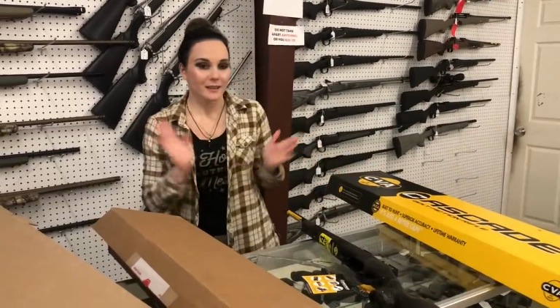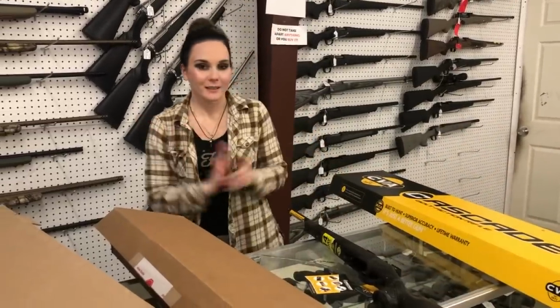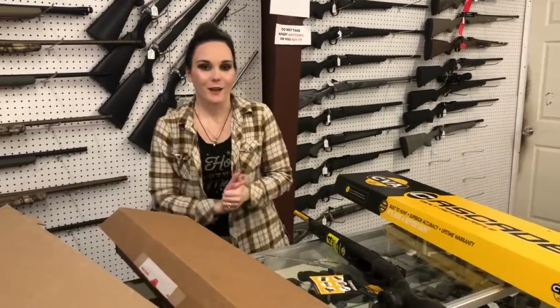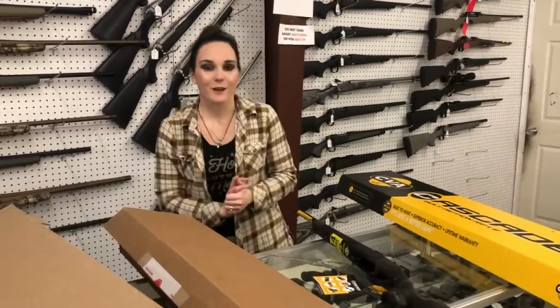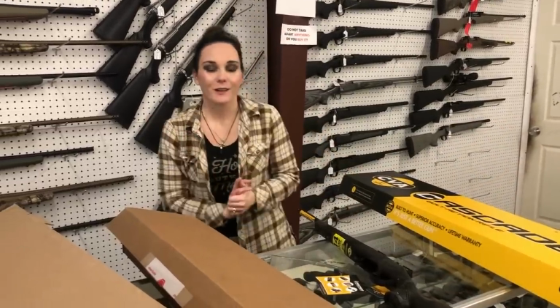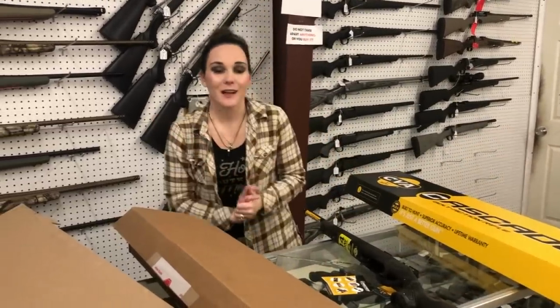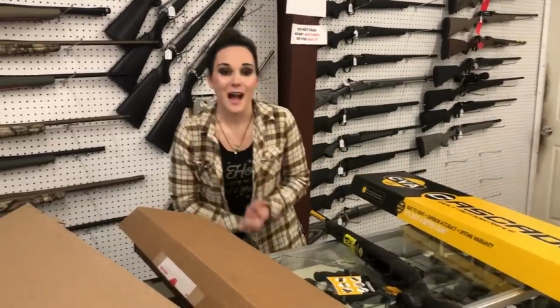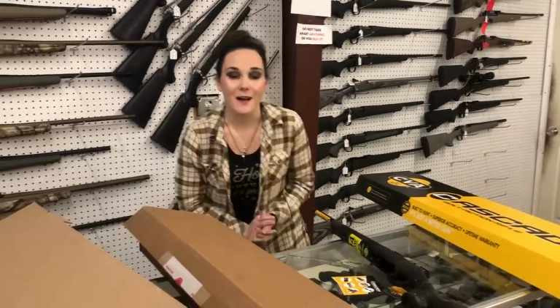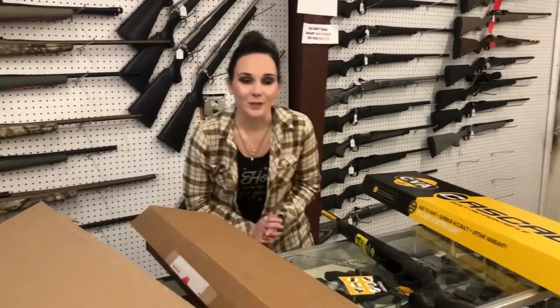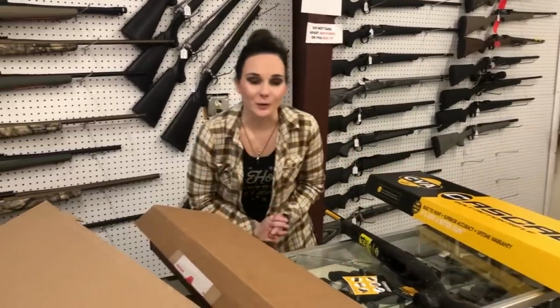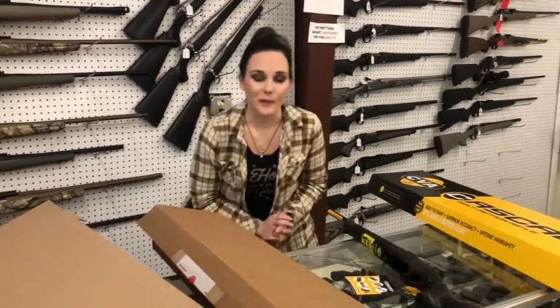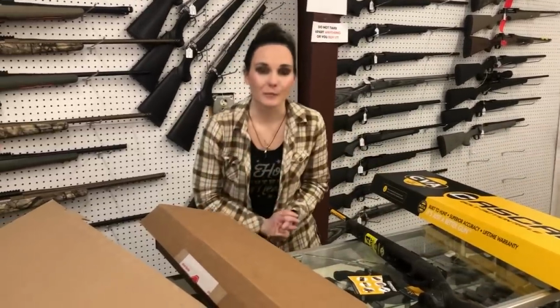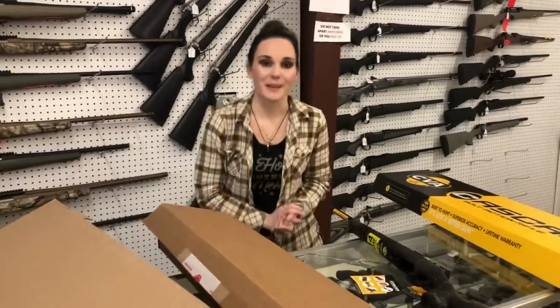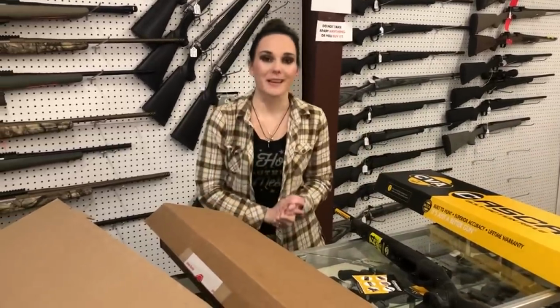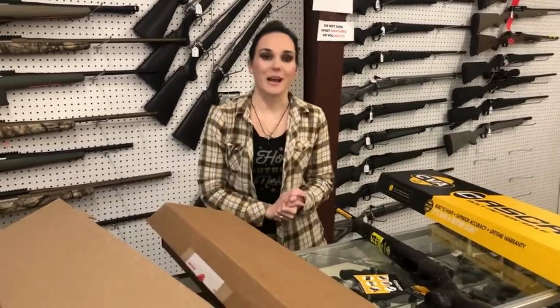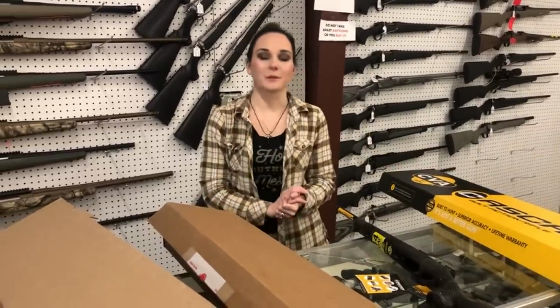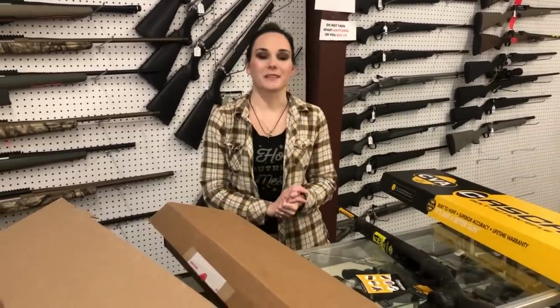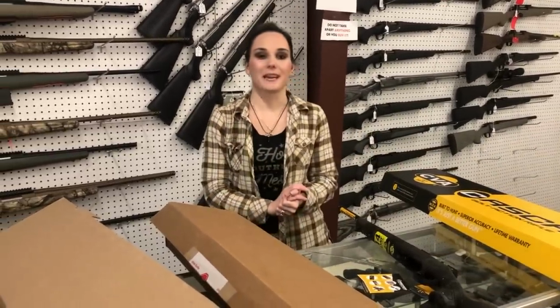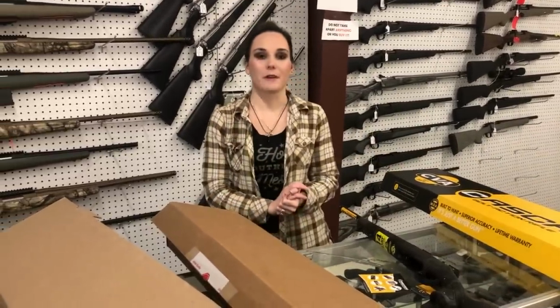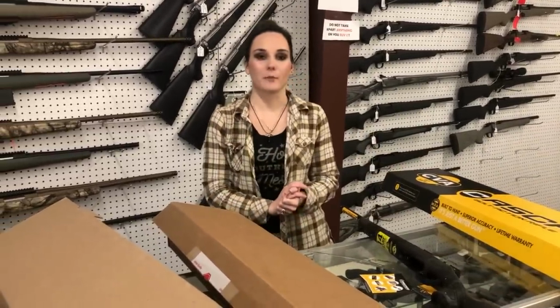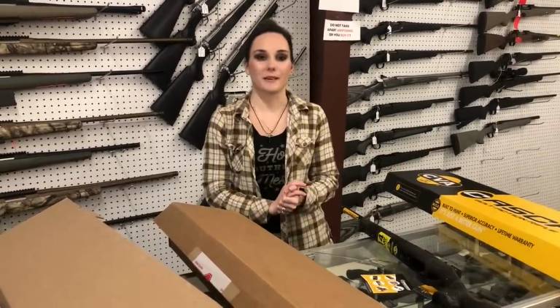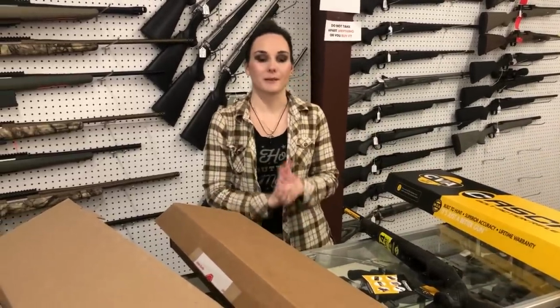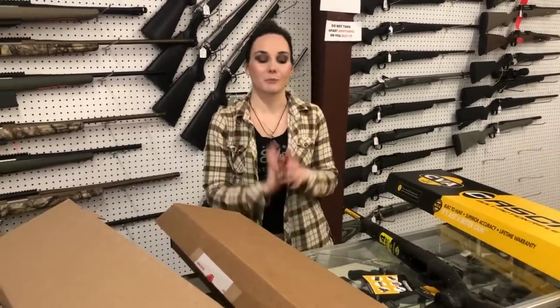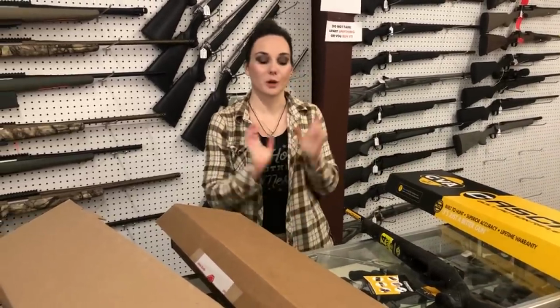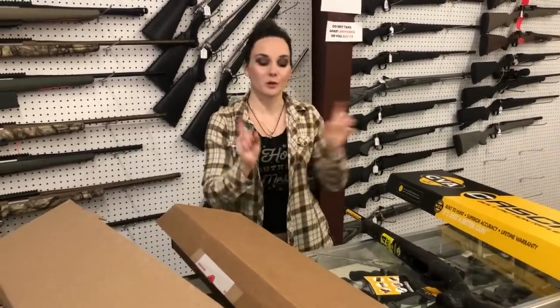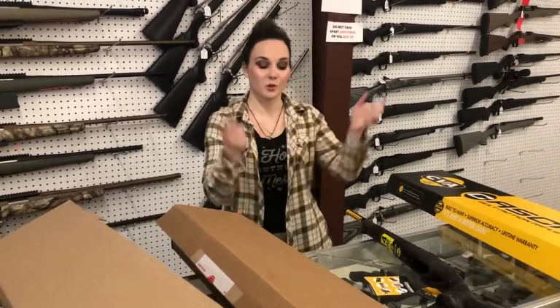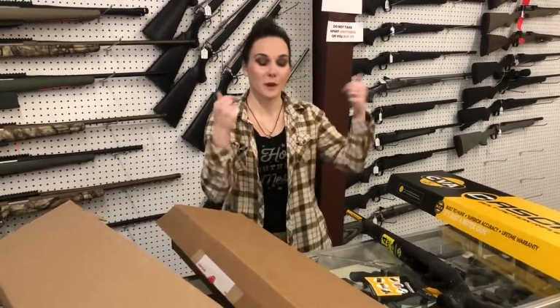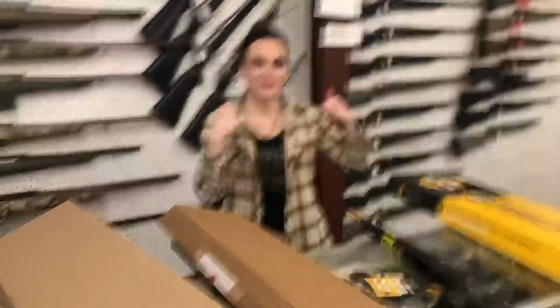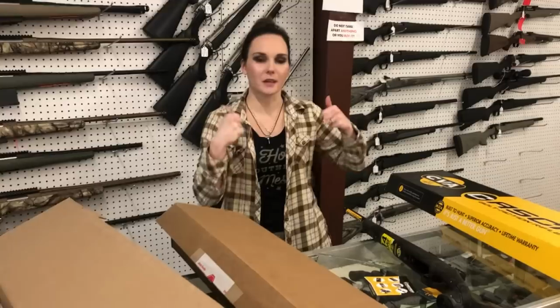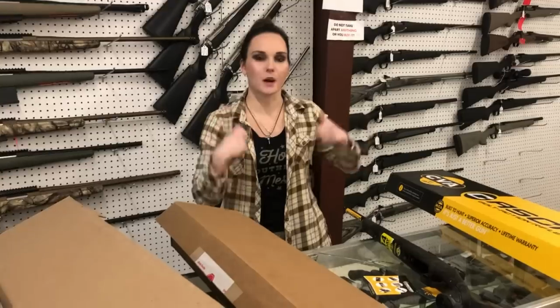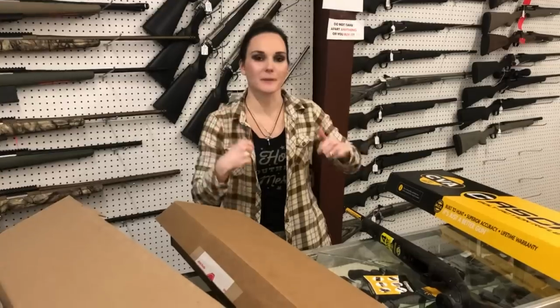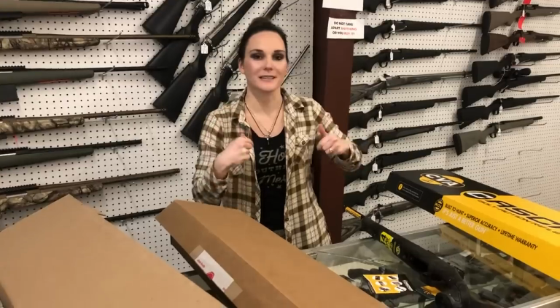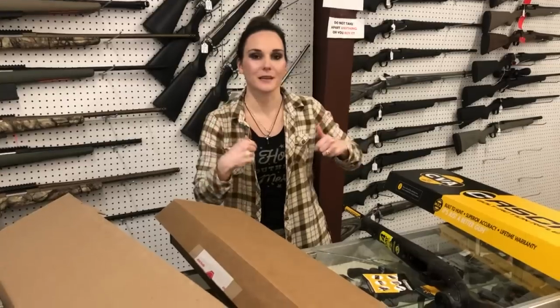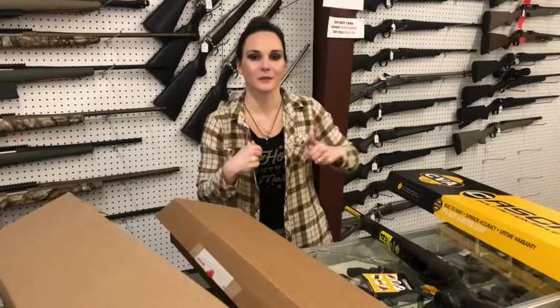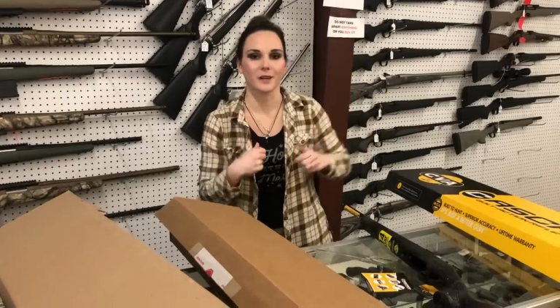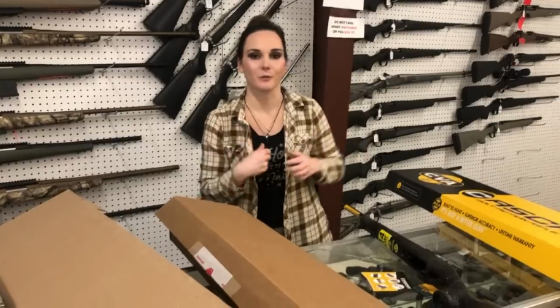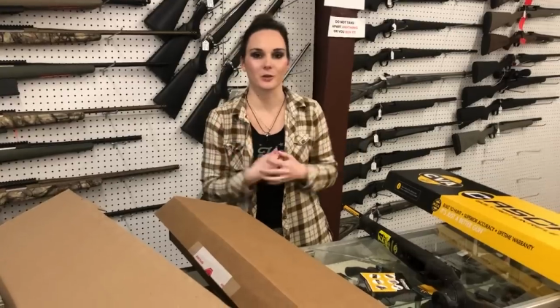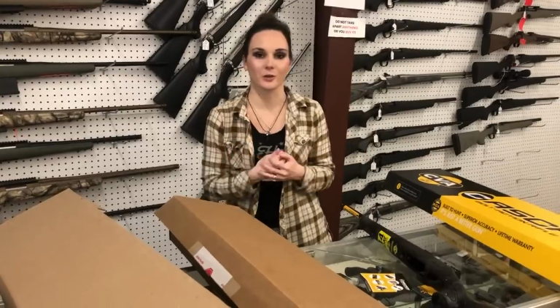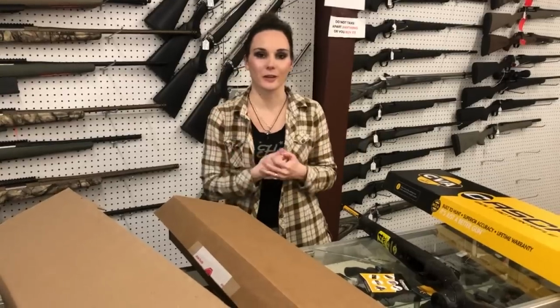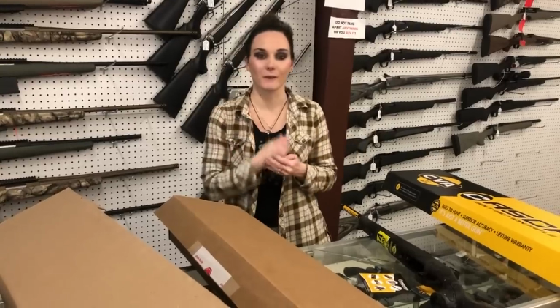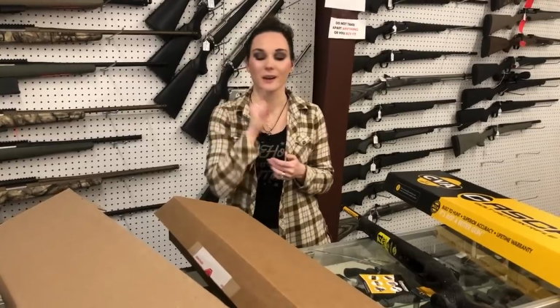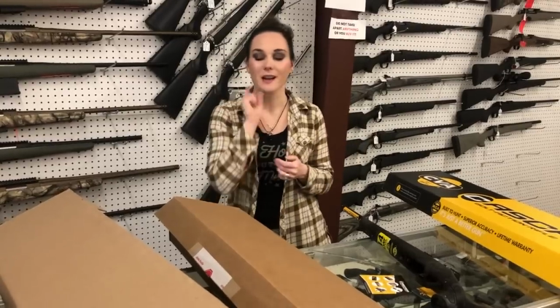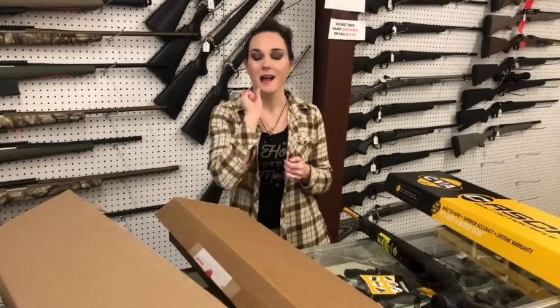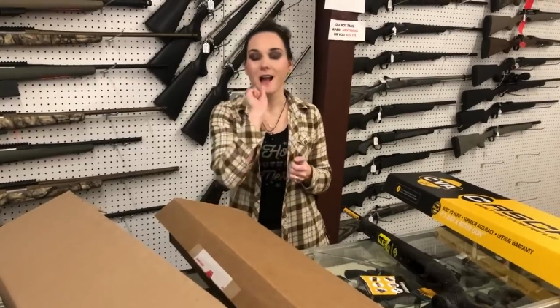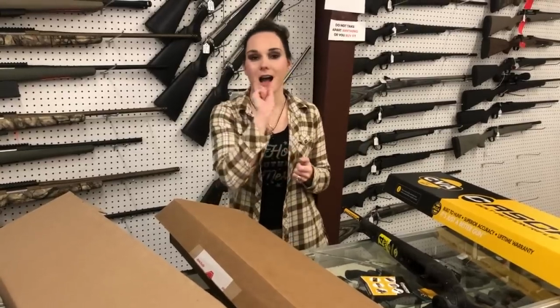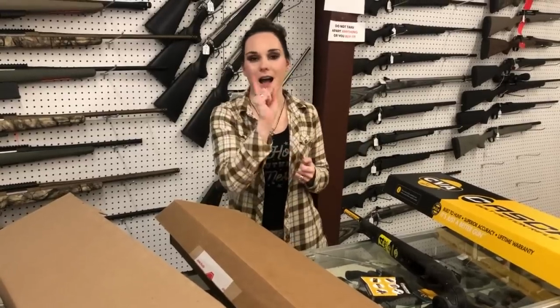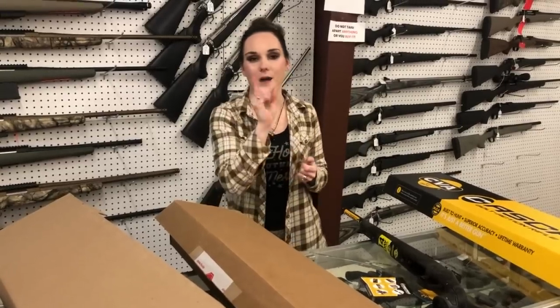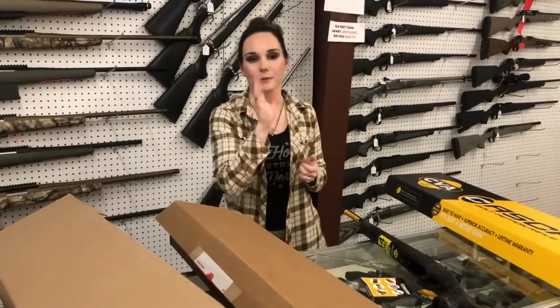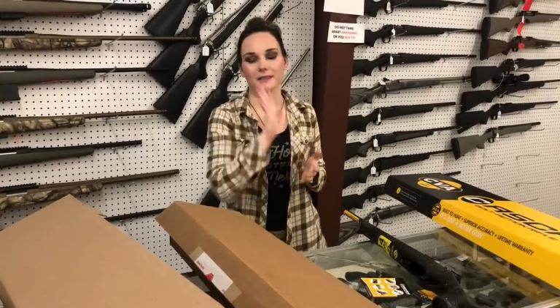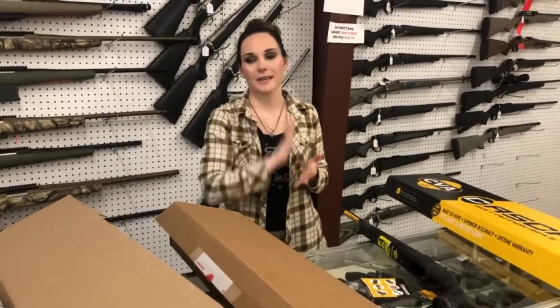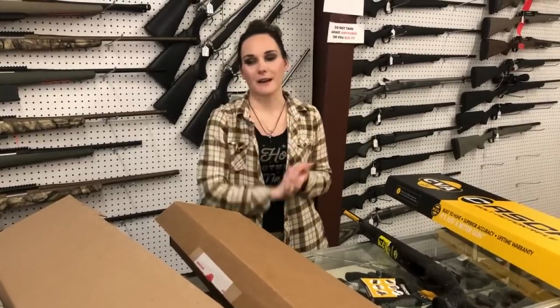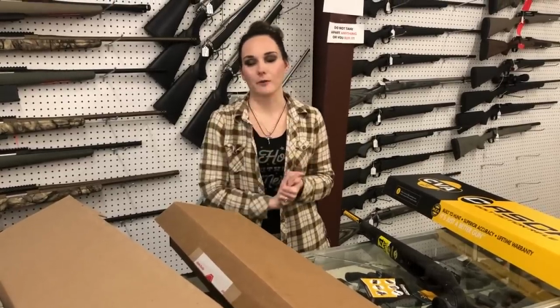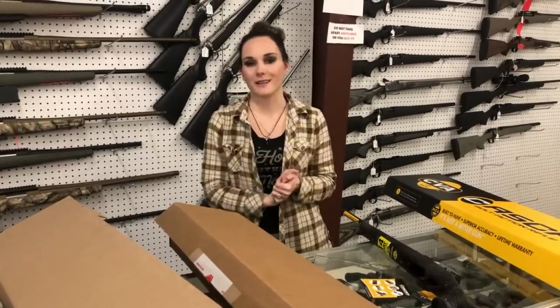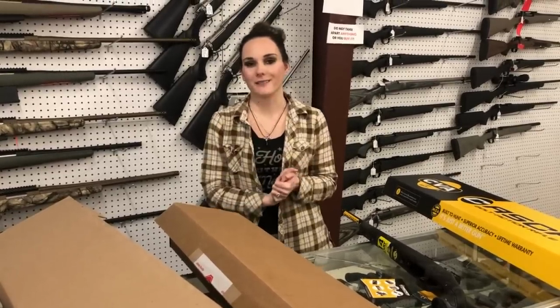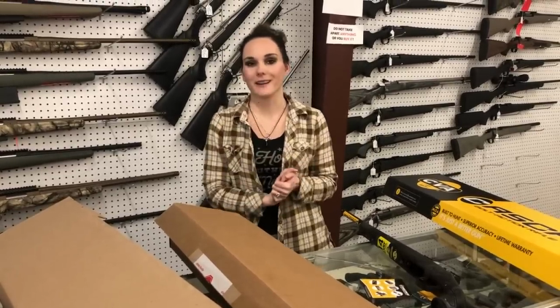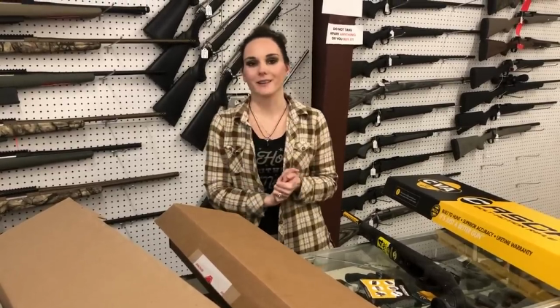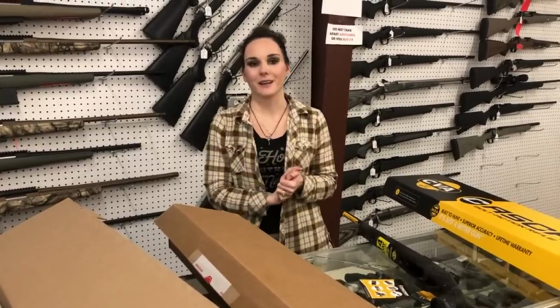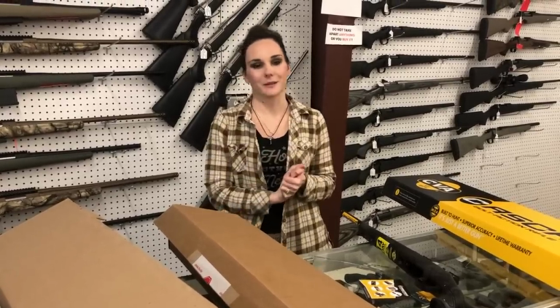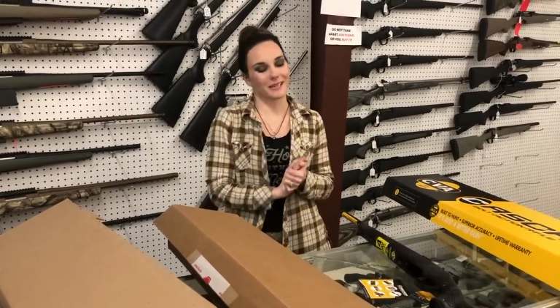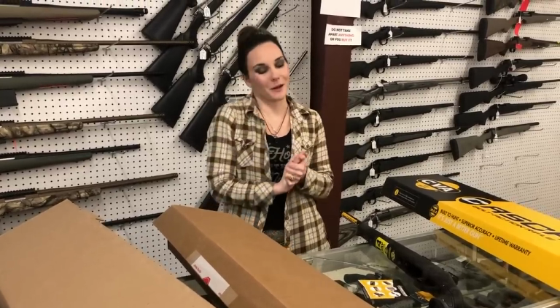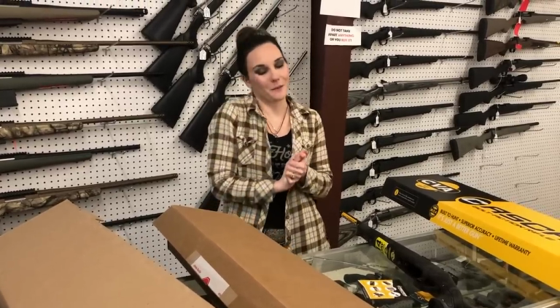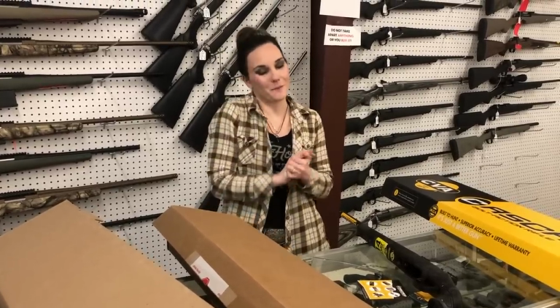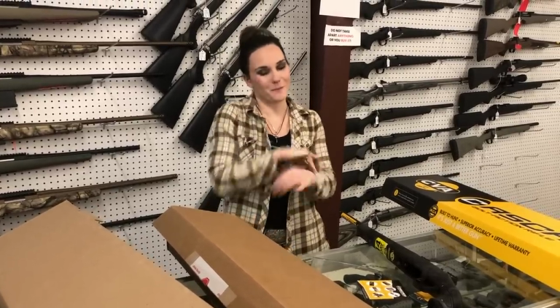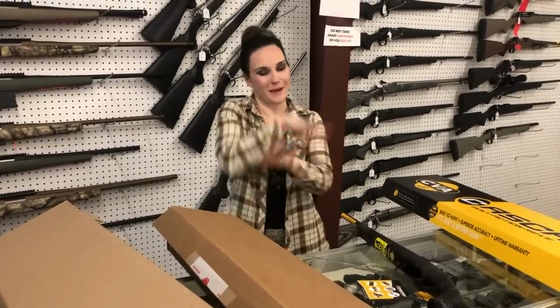Y'all, have a great weekend. I will see everybody tomorrow. Drop in the comments down below what you're looking for. I will see everybody later, bye.